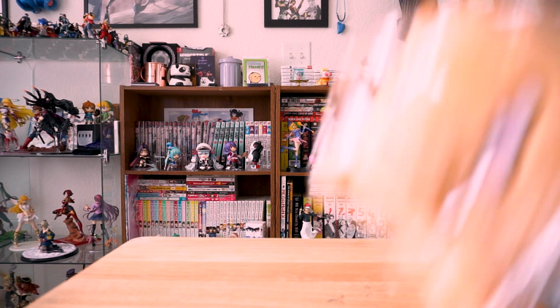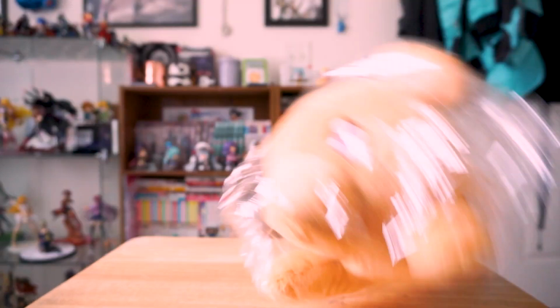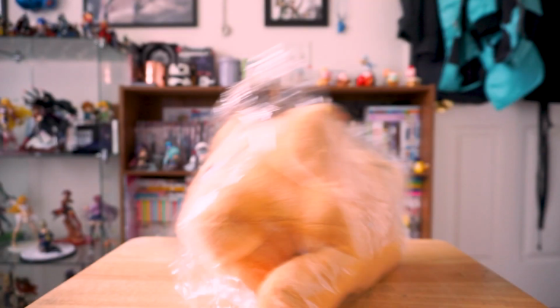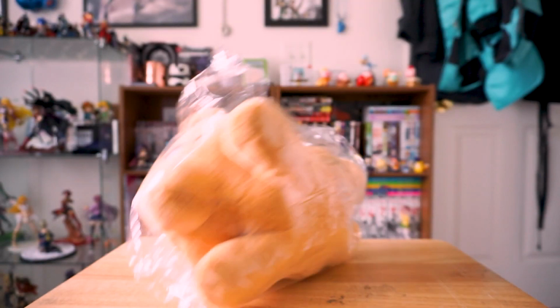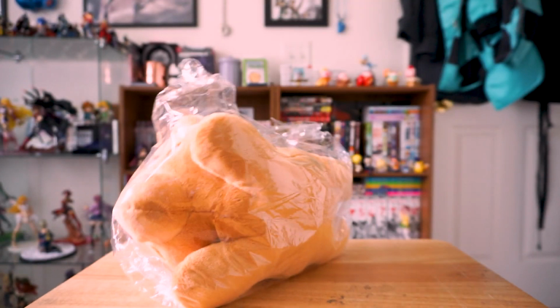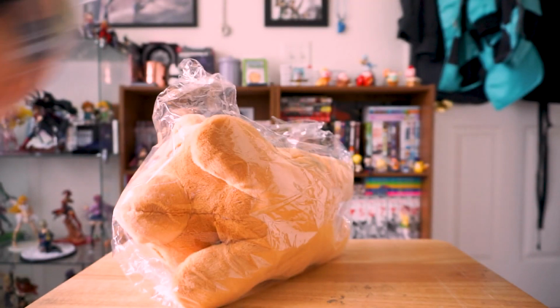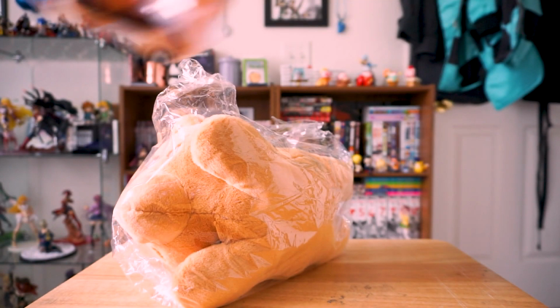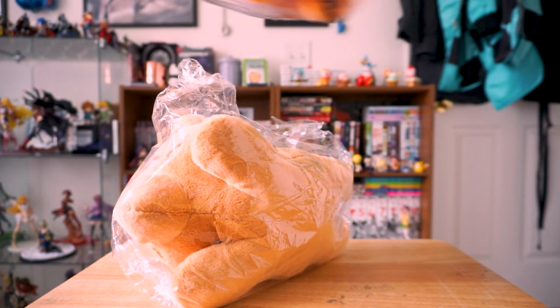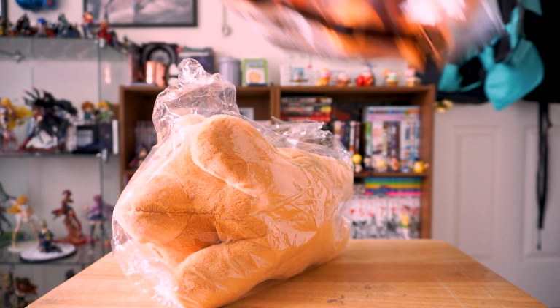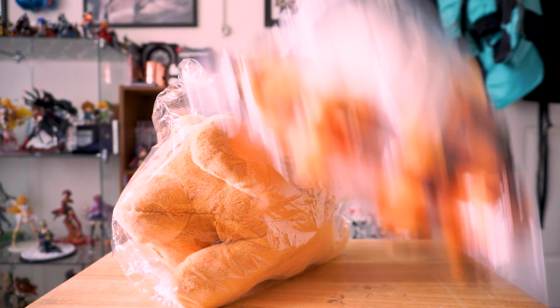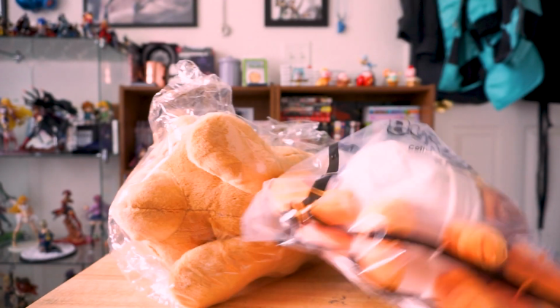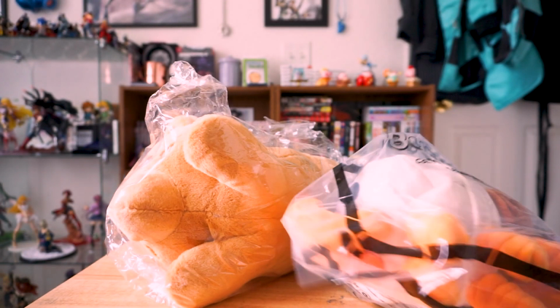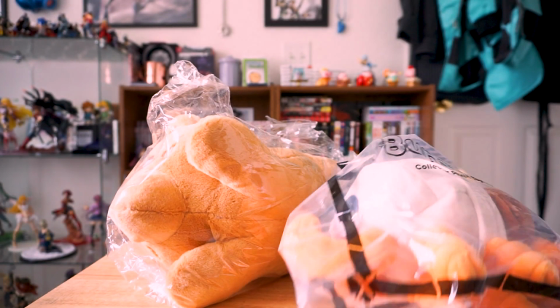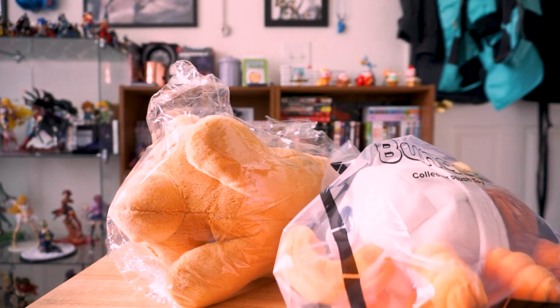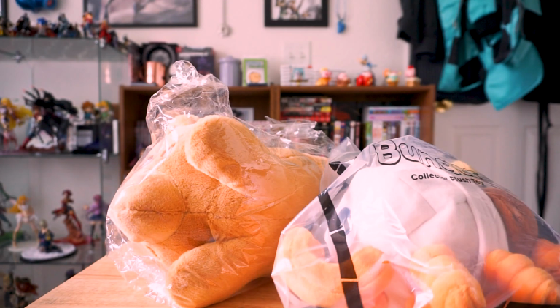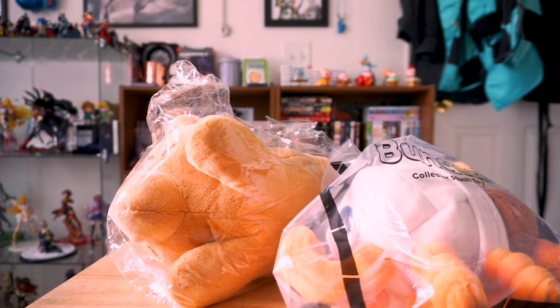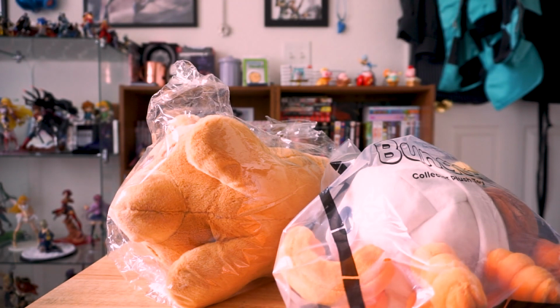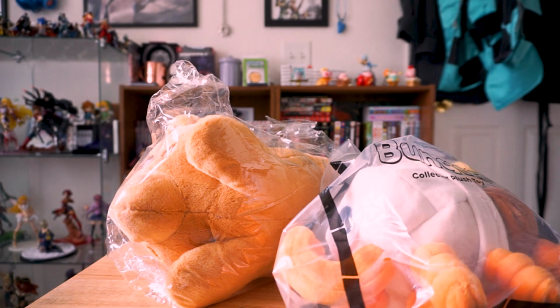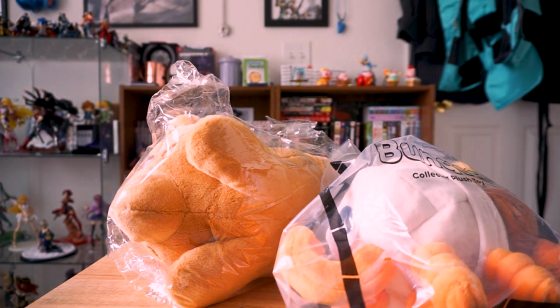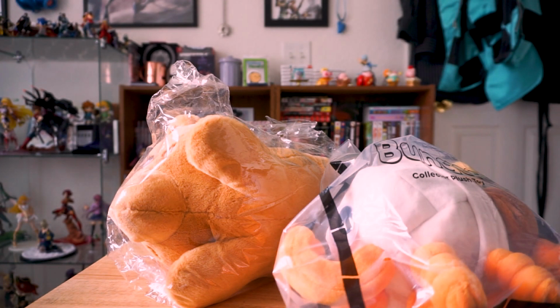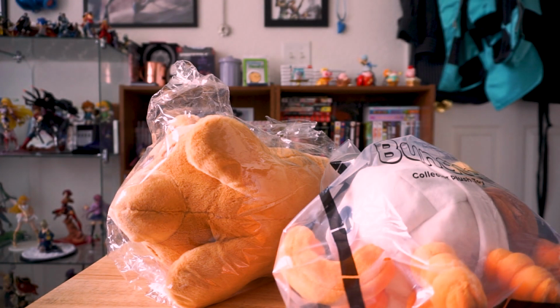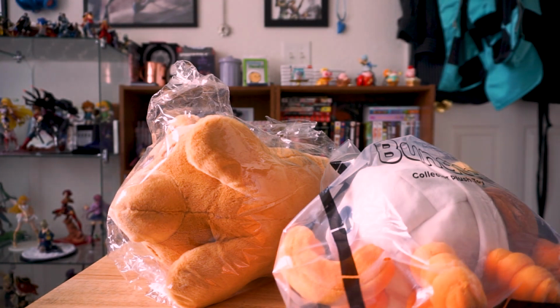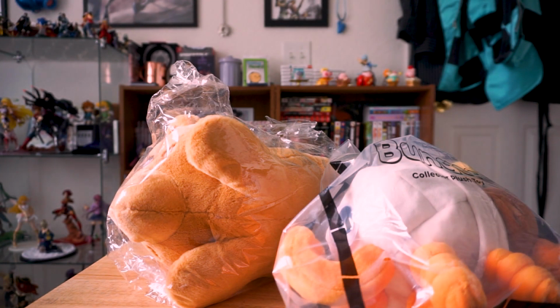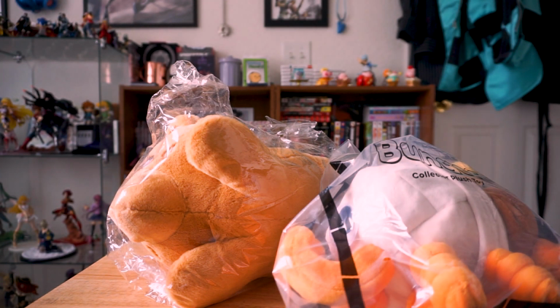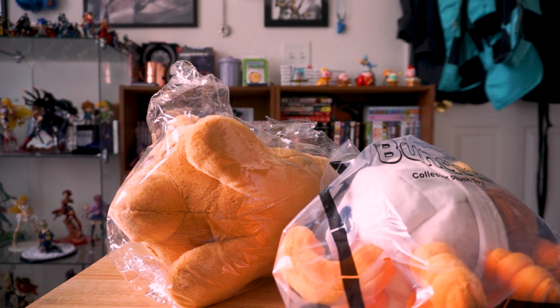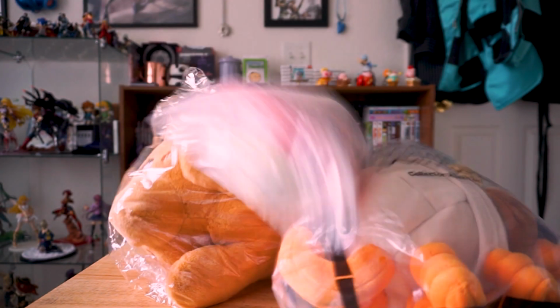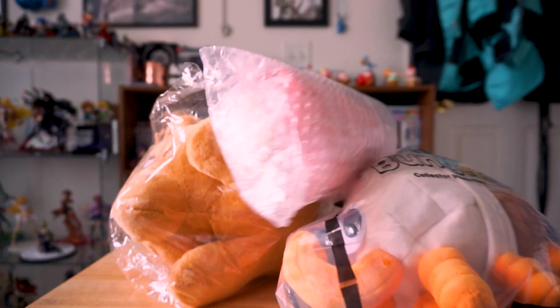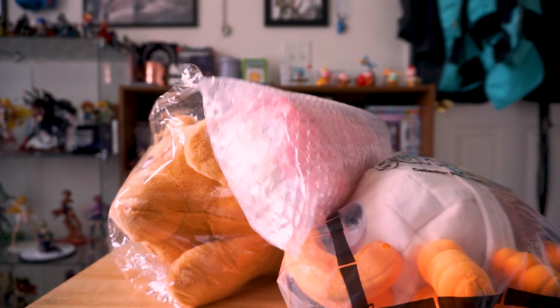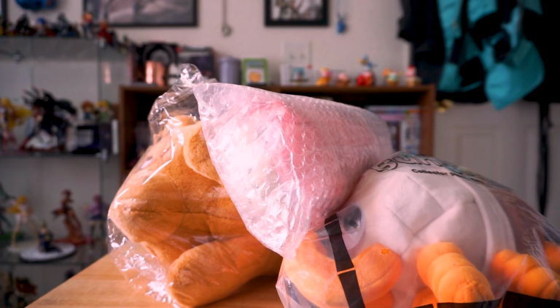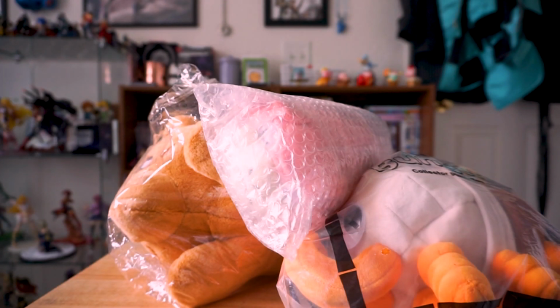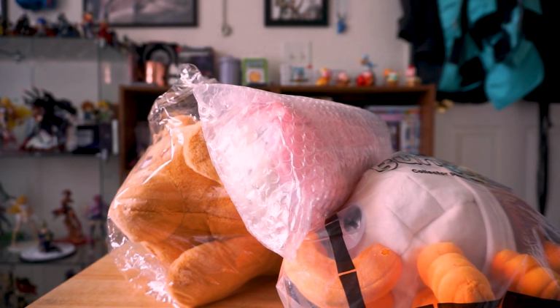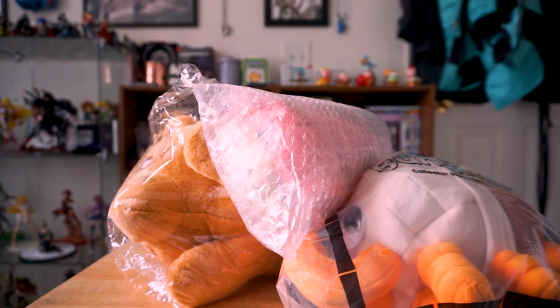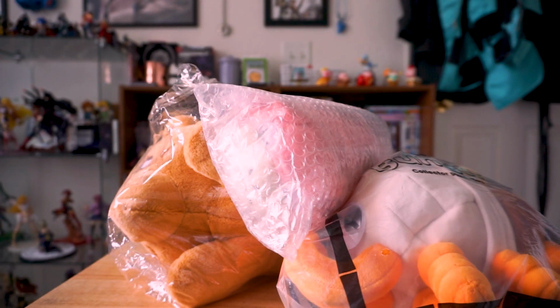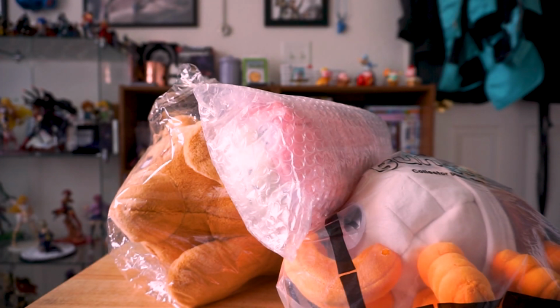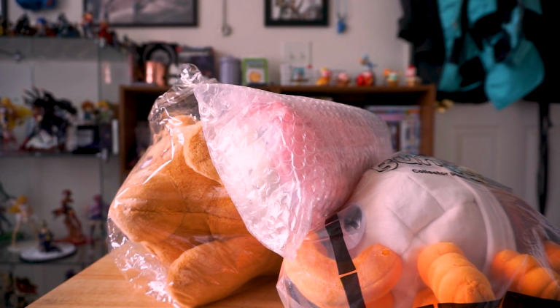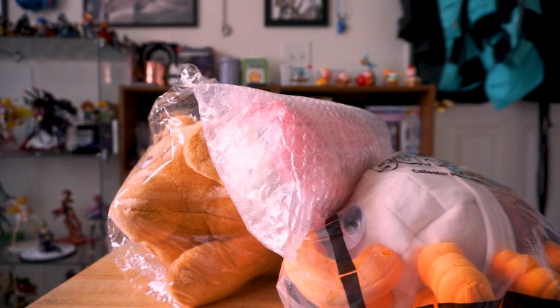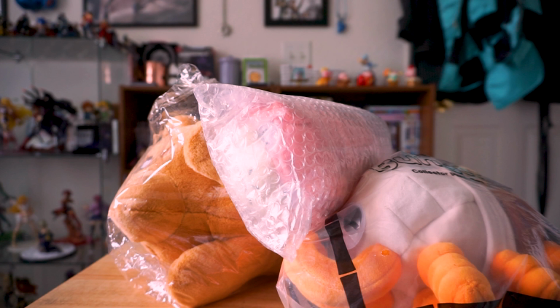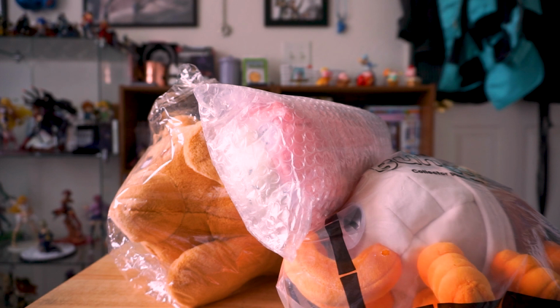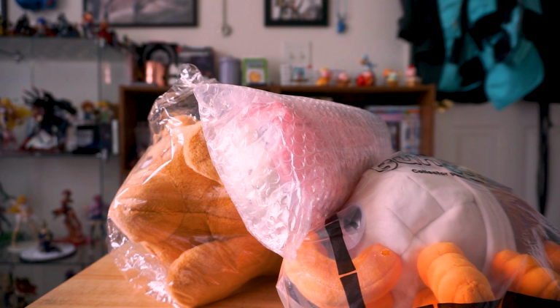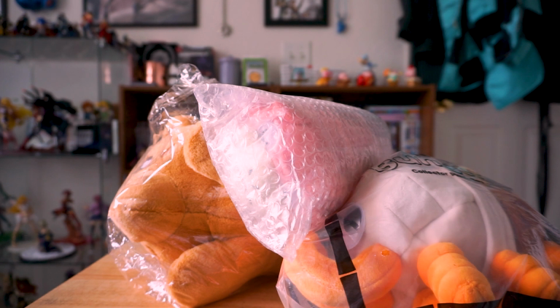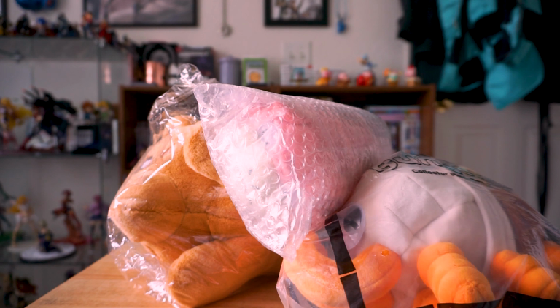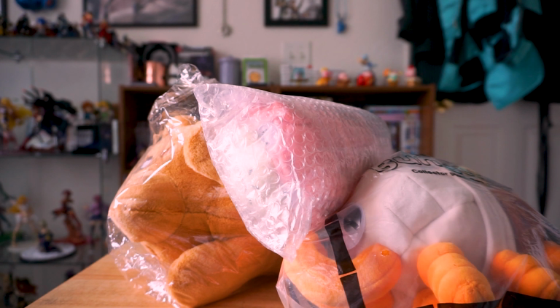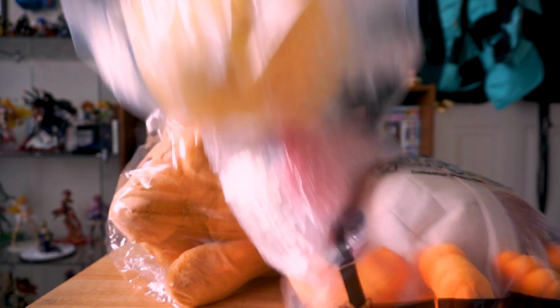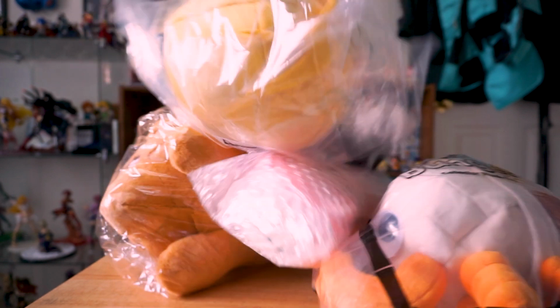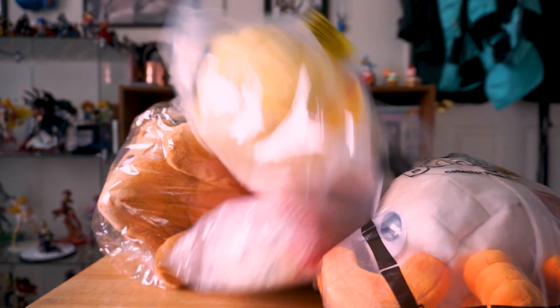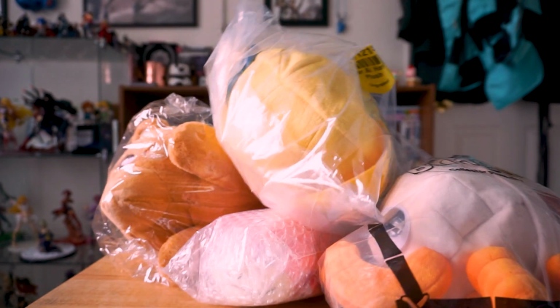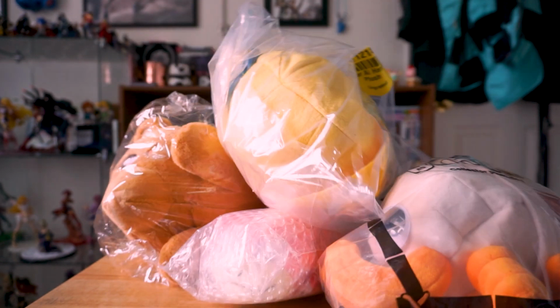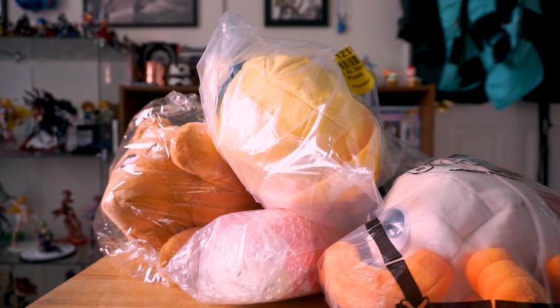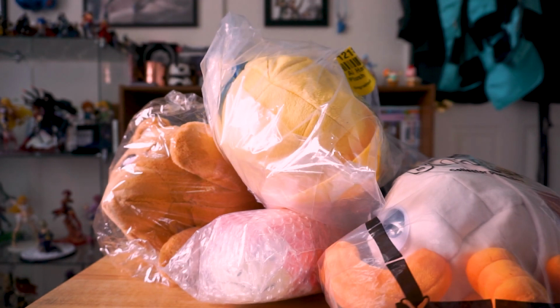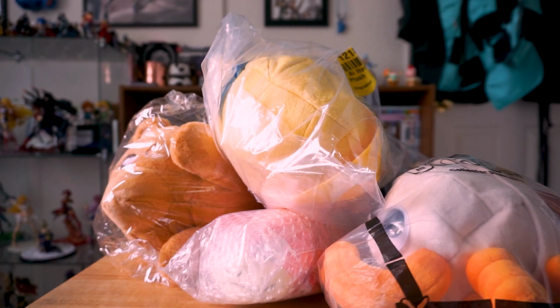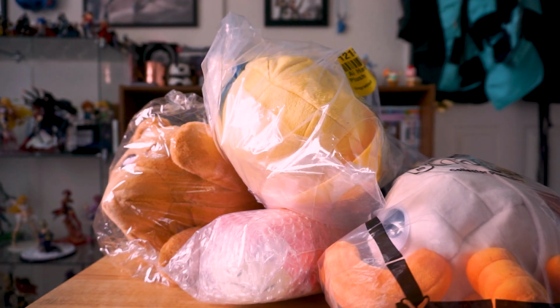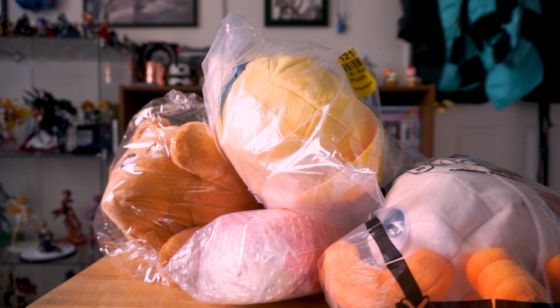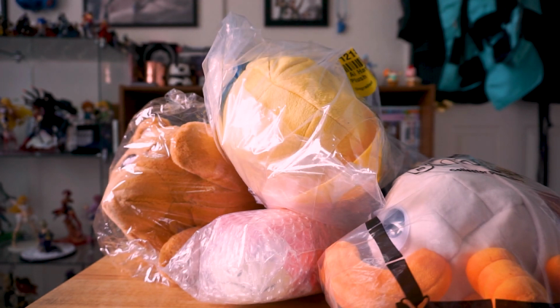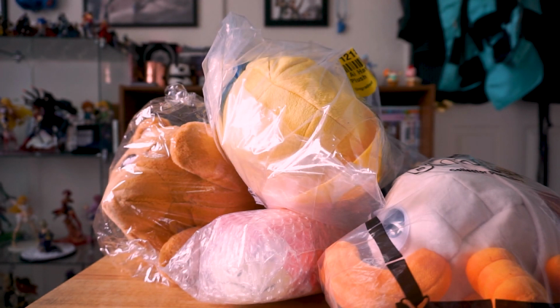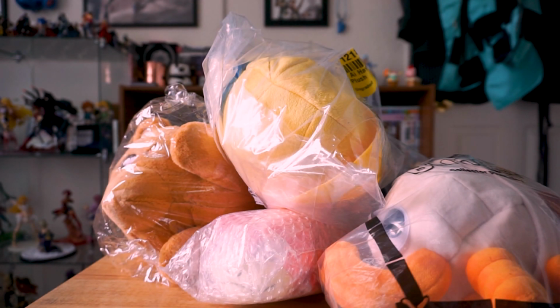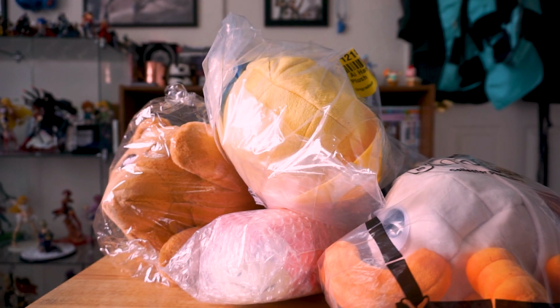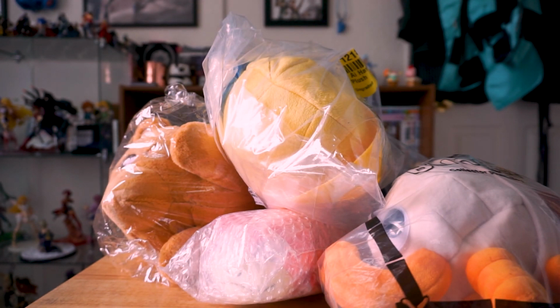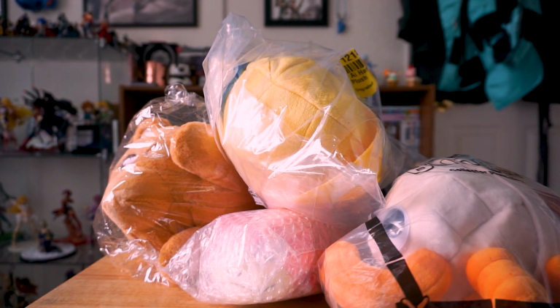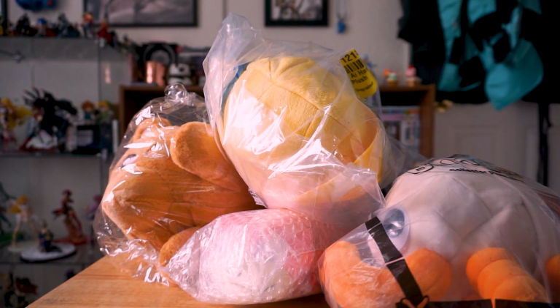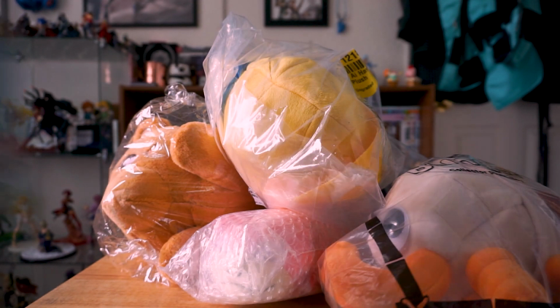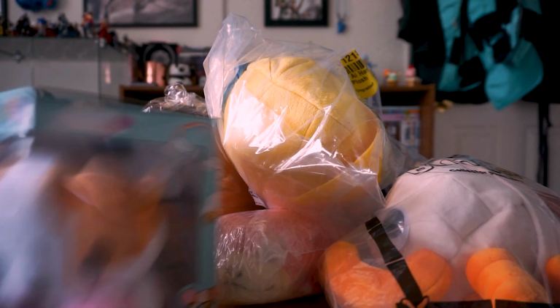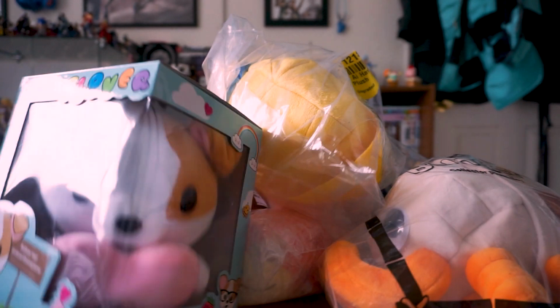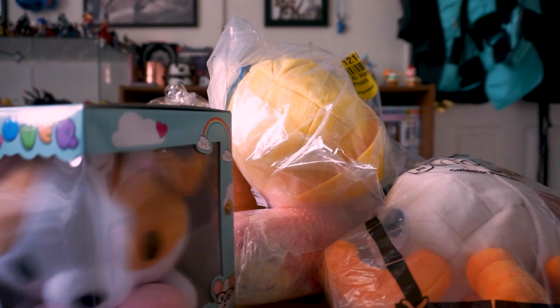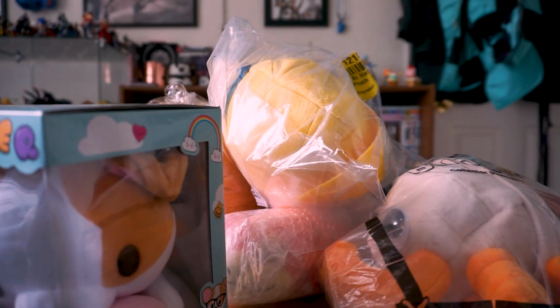What's up everybody? I'm sure you know I'm a degenerate, but I also still like to collect cute things, so today we're just gonna go over my little plushie haul.